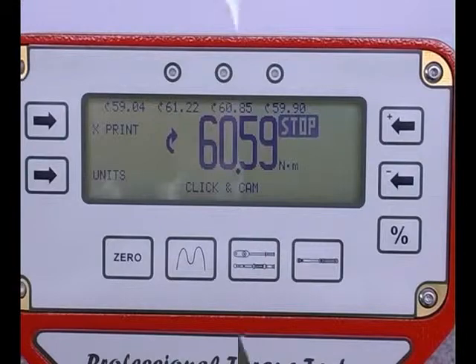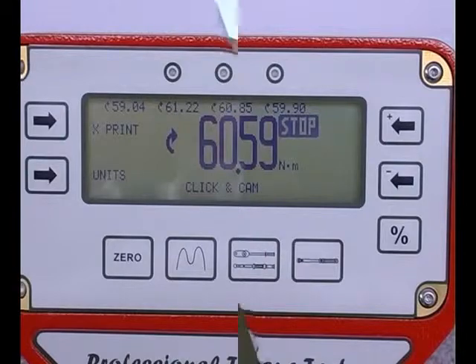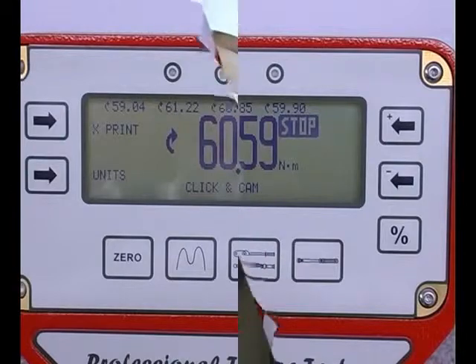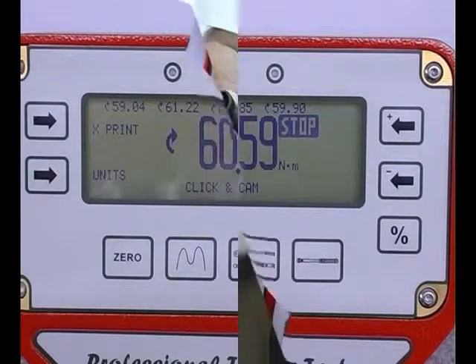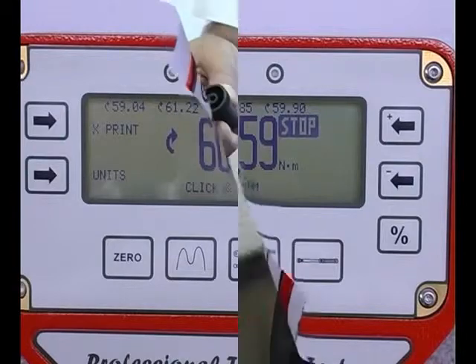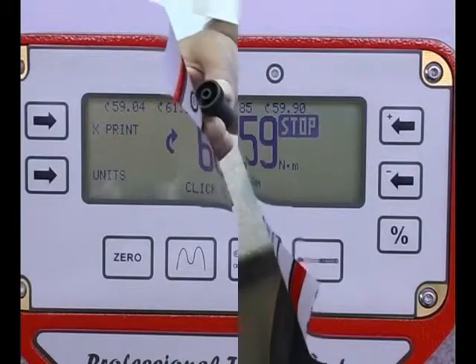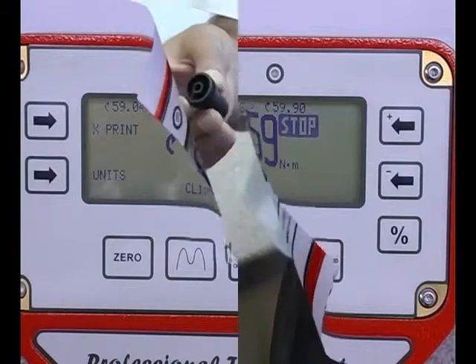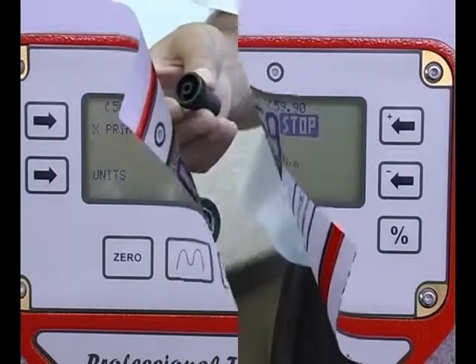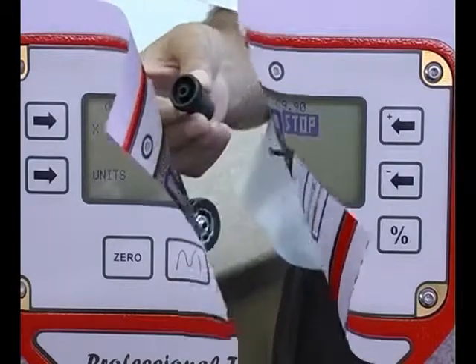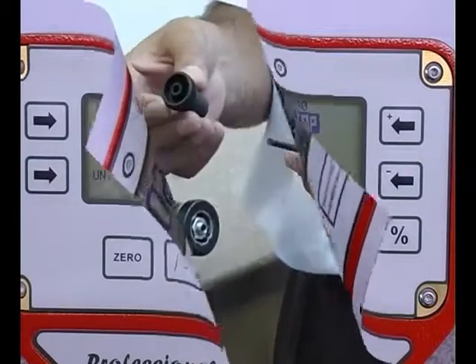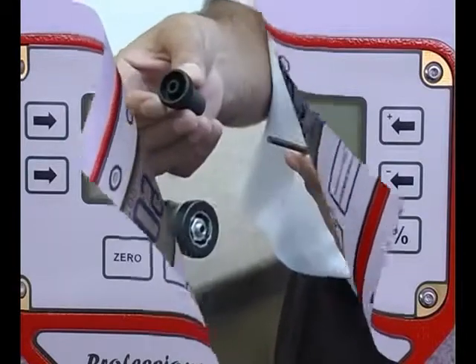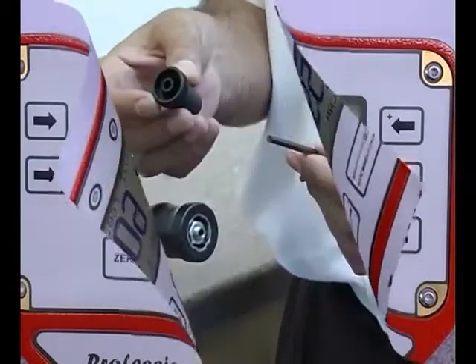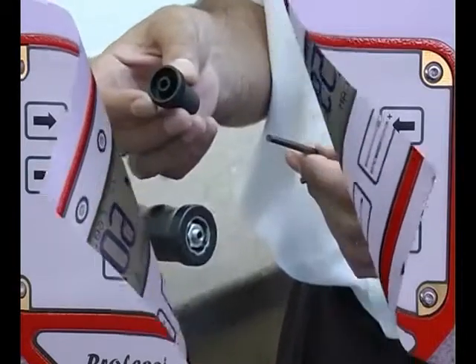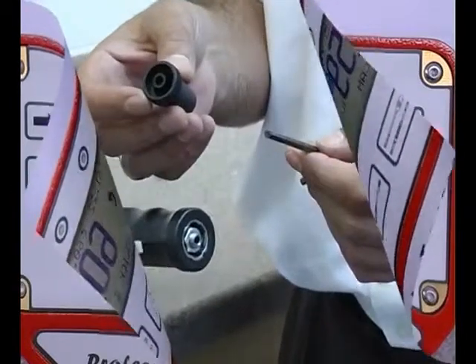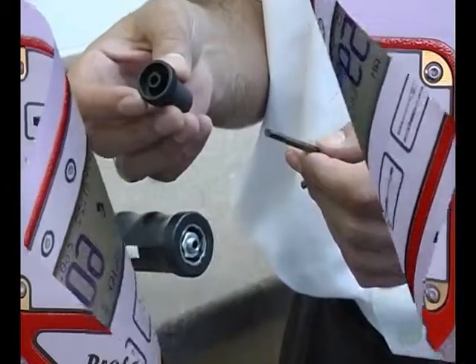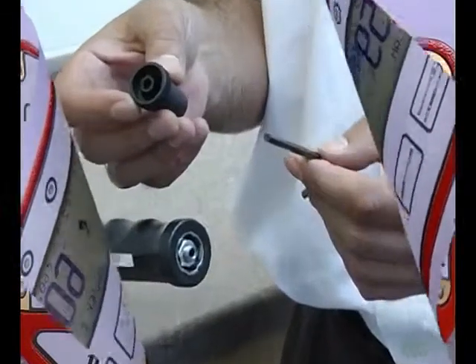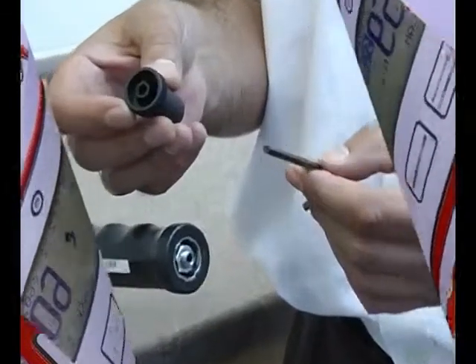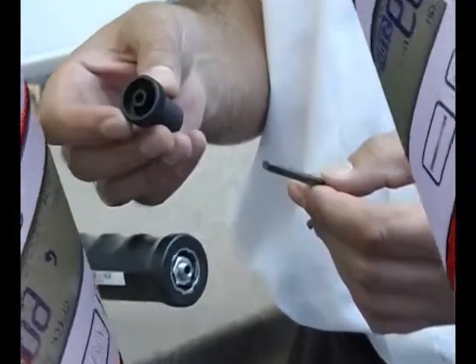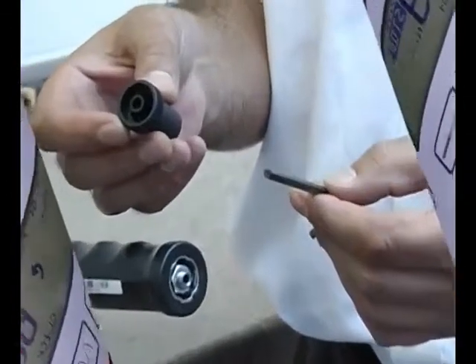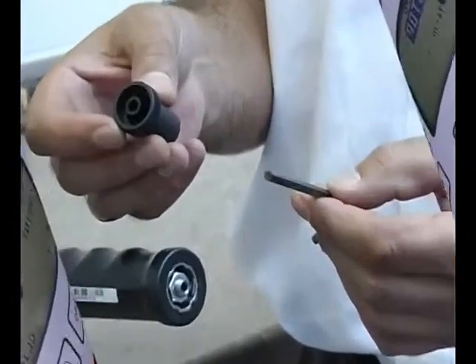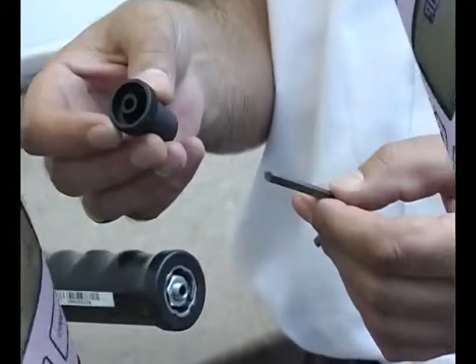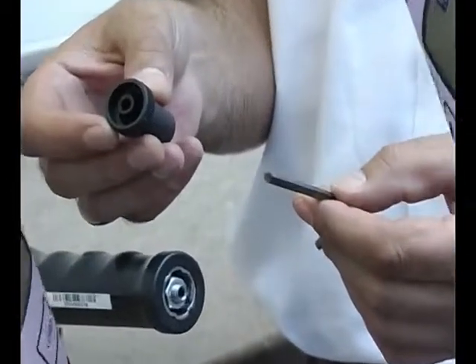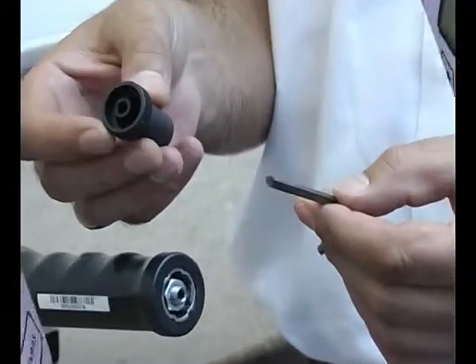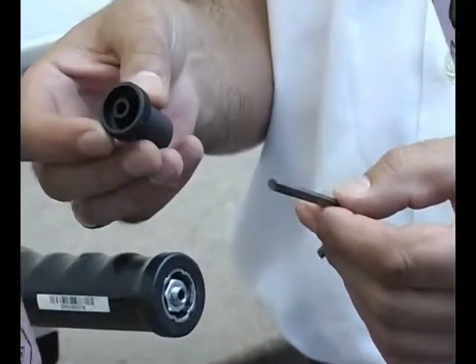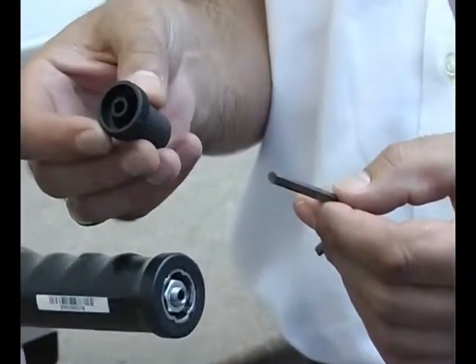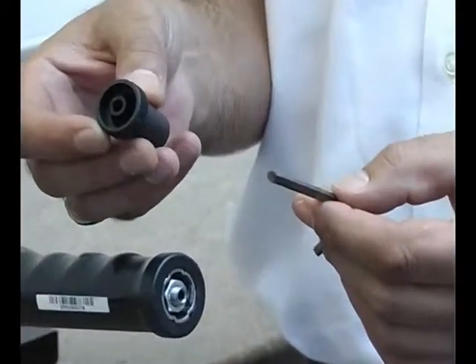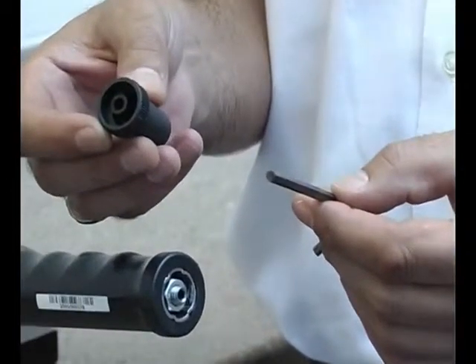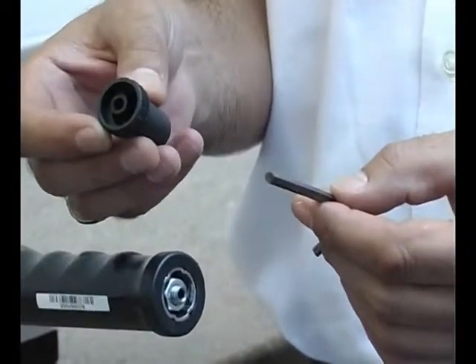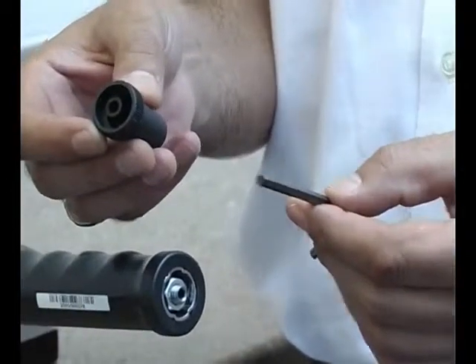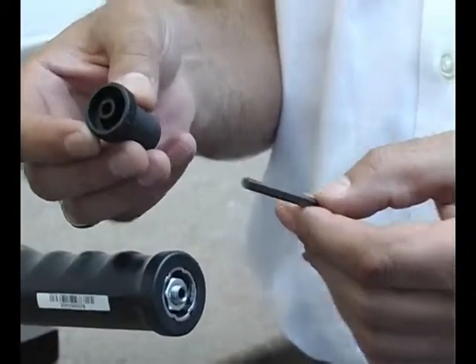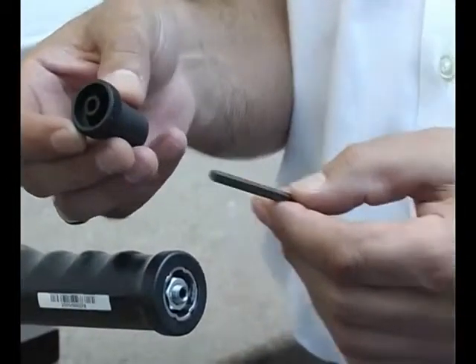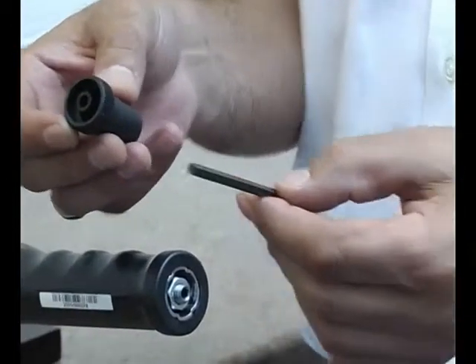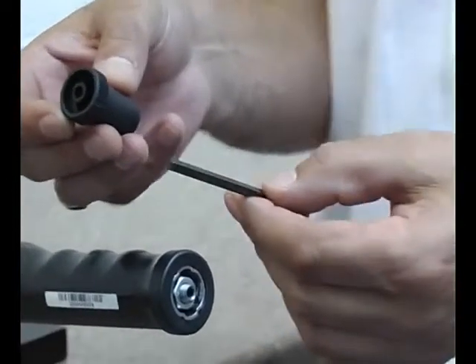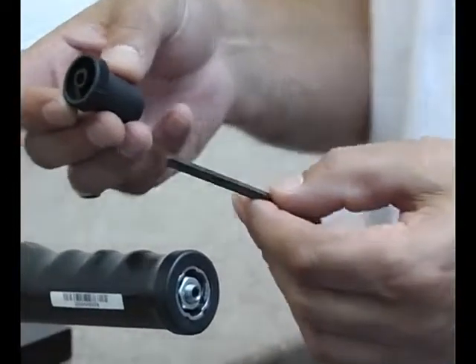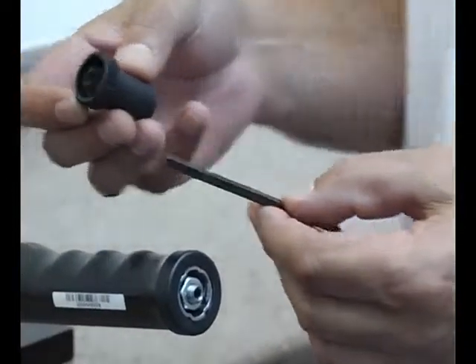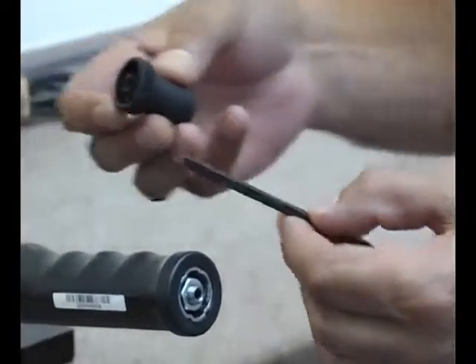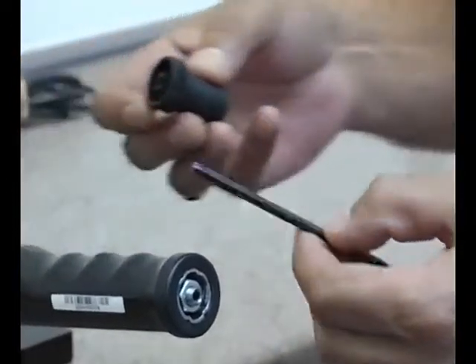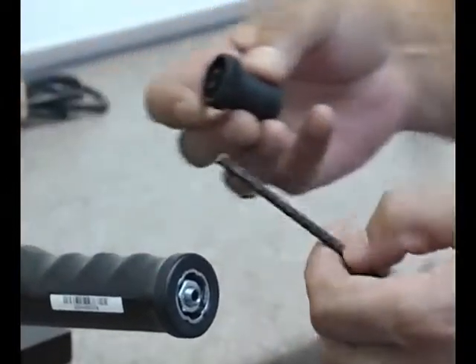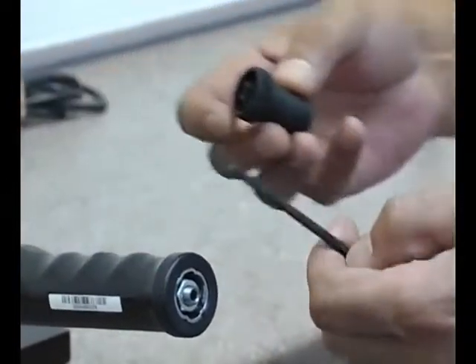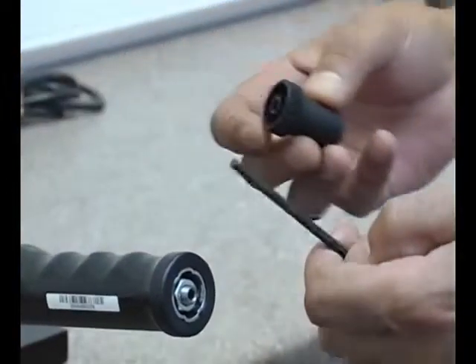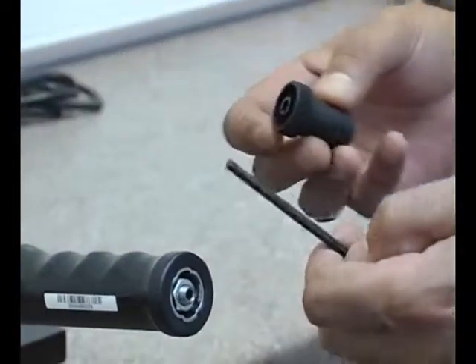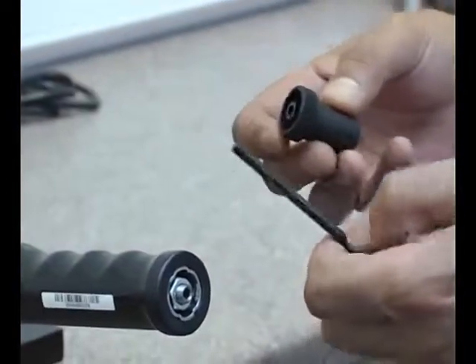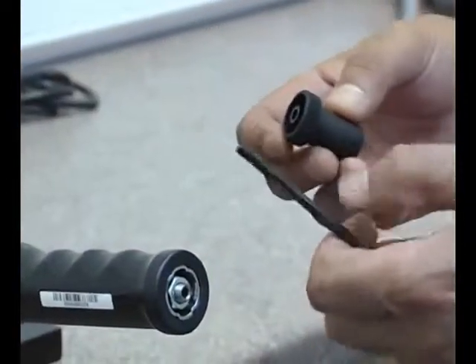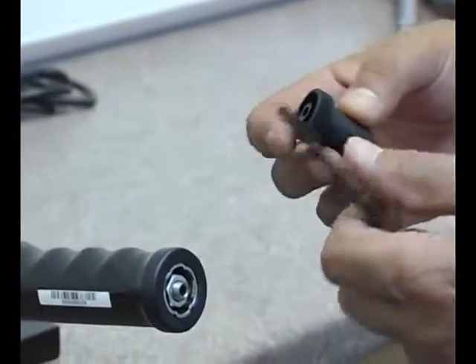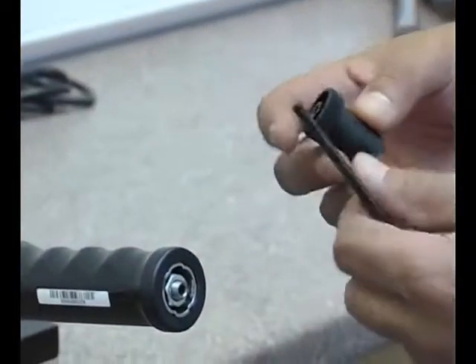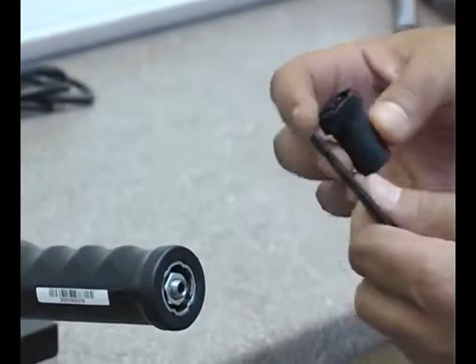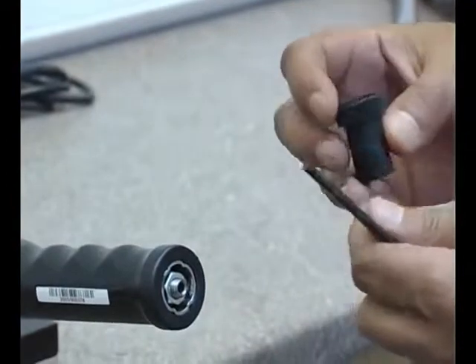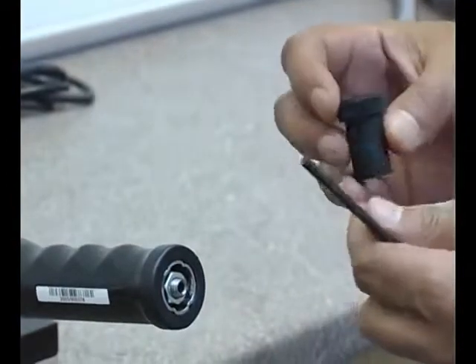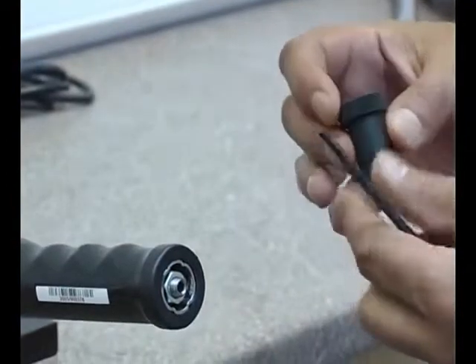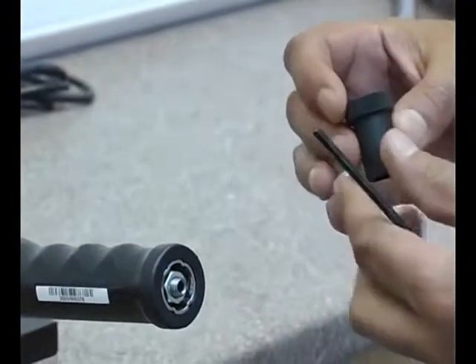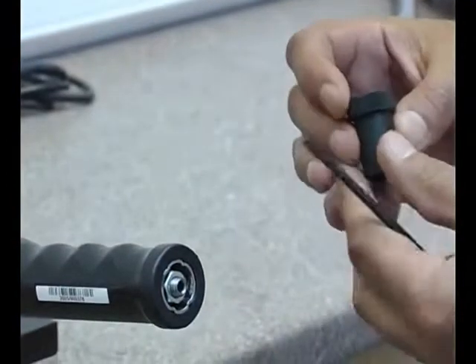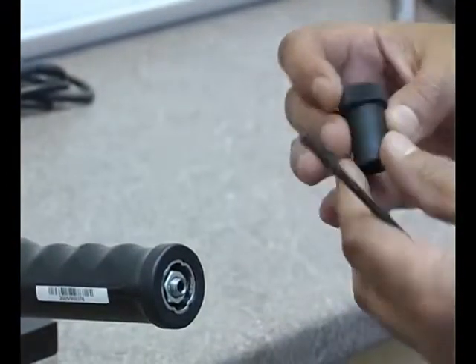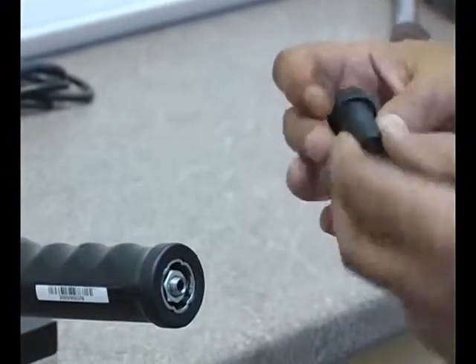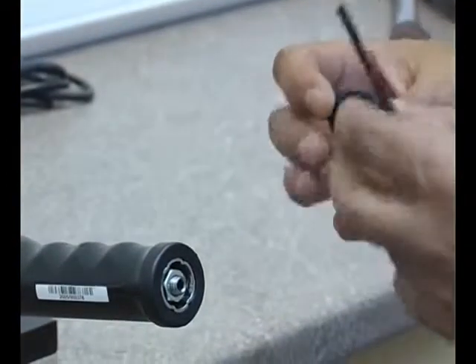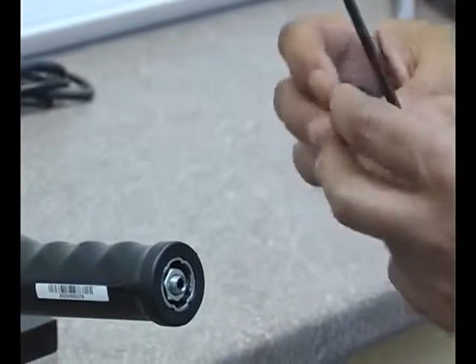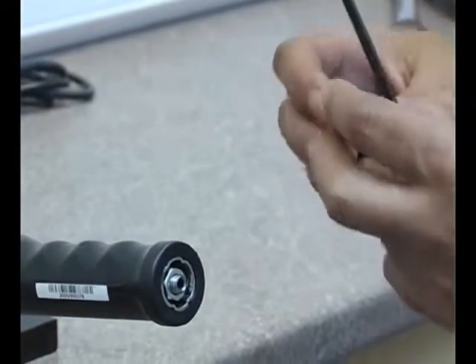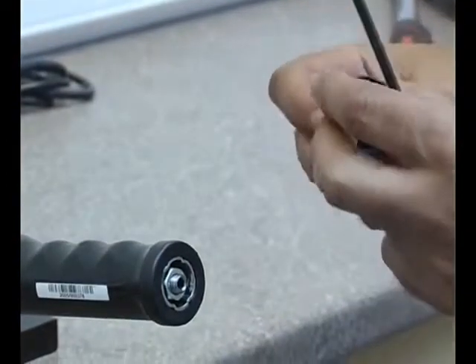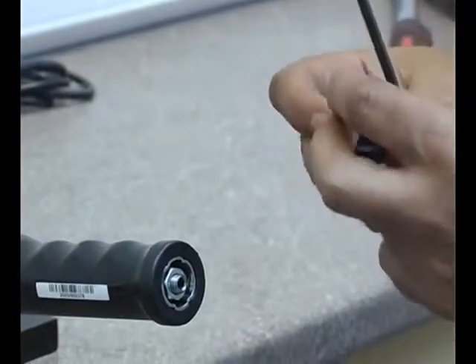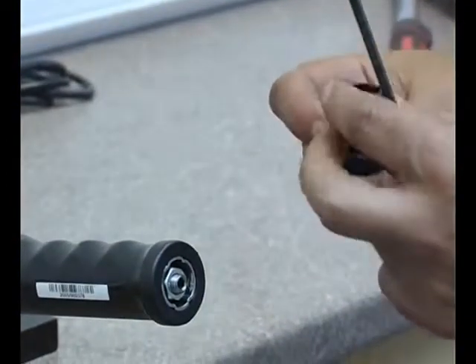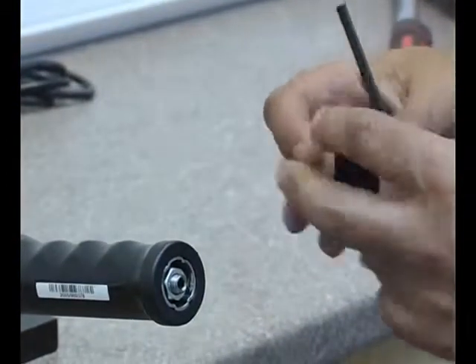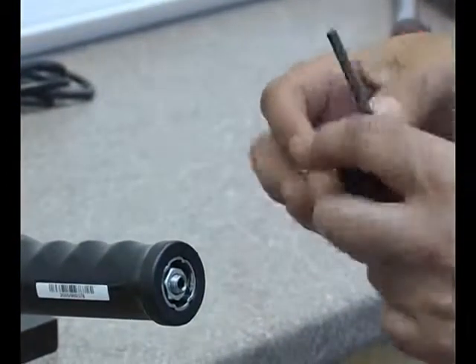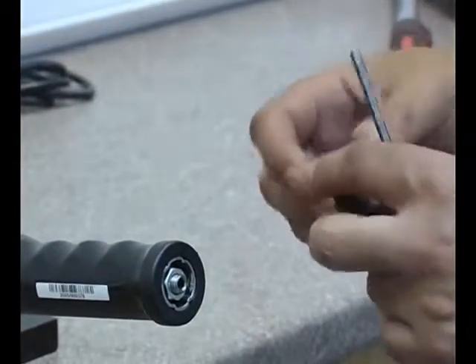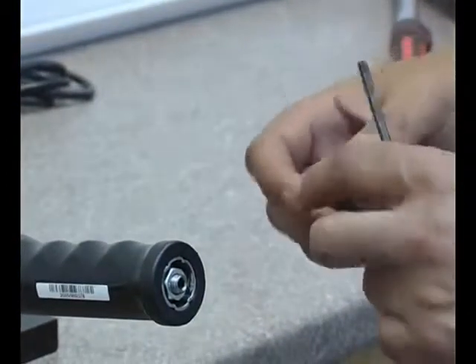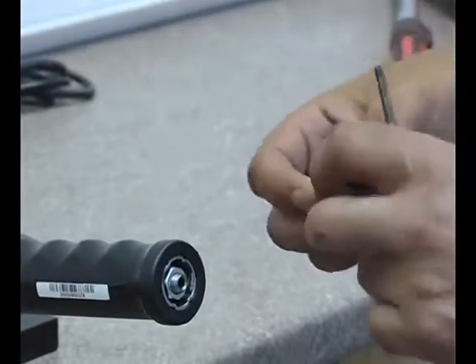To adjust the mechanism to the required torque, use the plastic locking nut tool which is supplied with an Allen key.